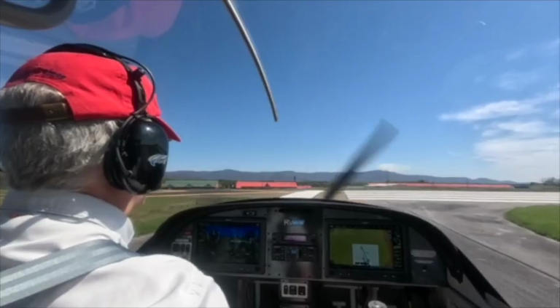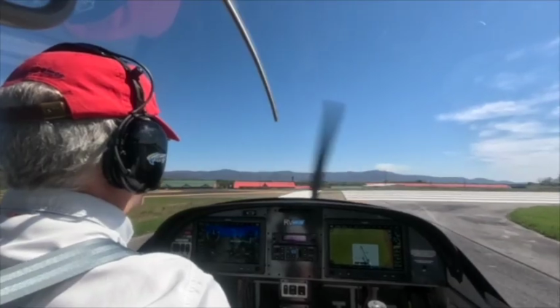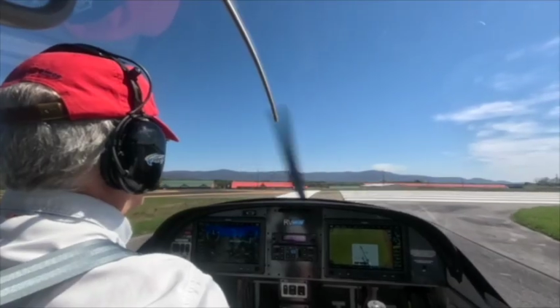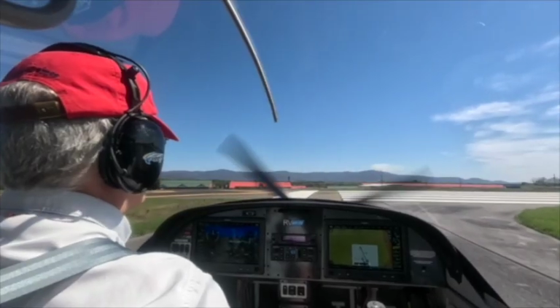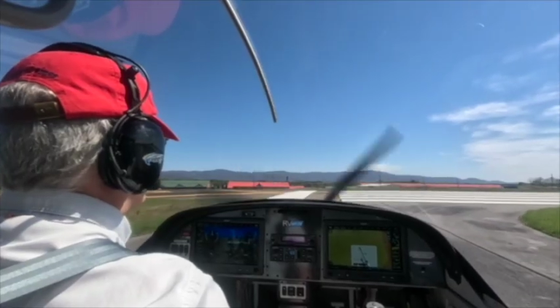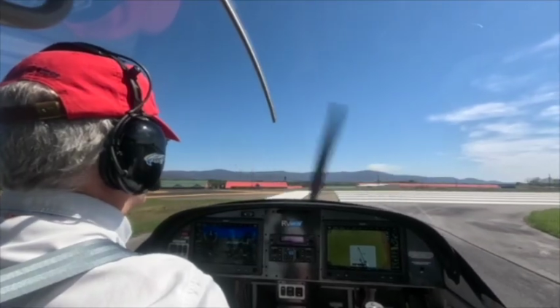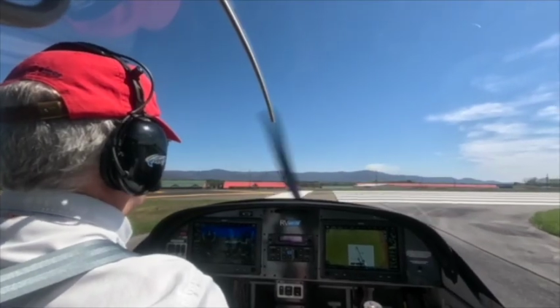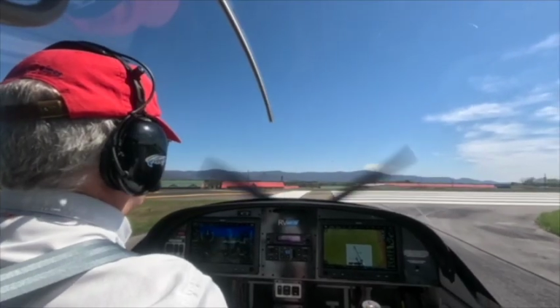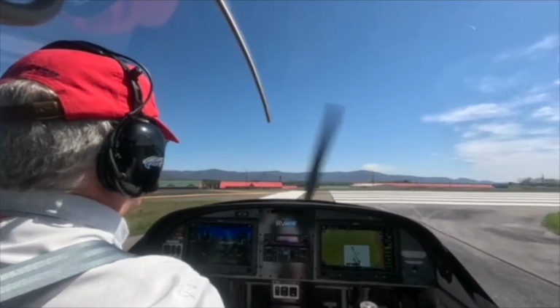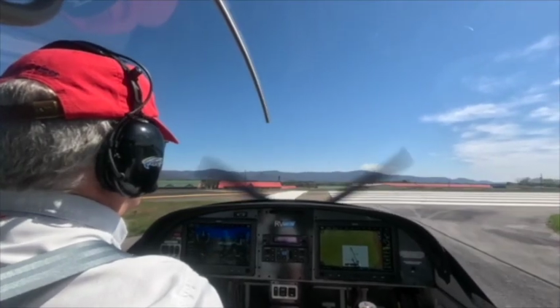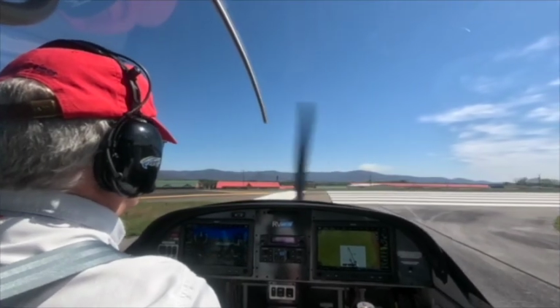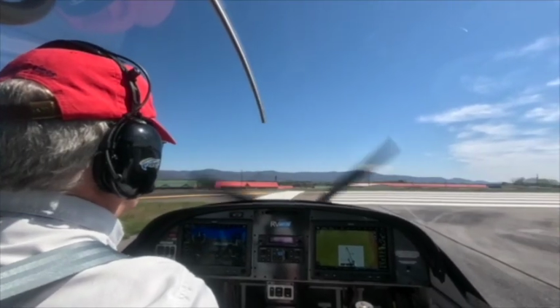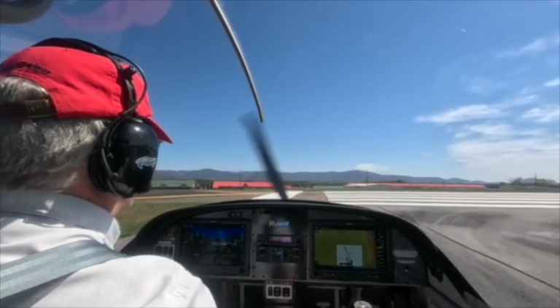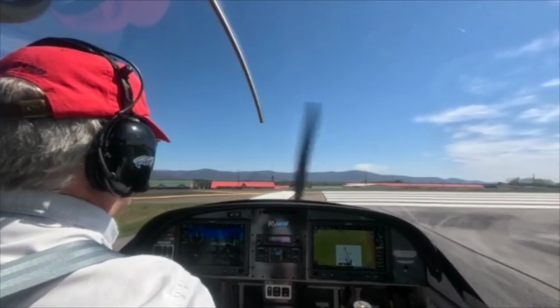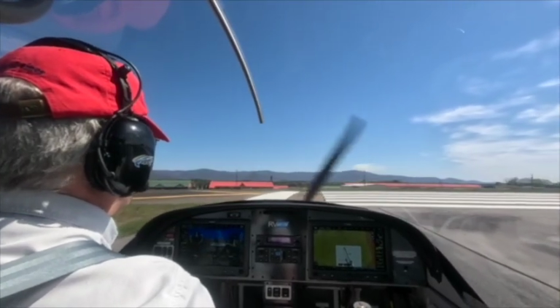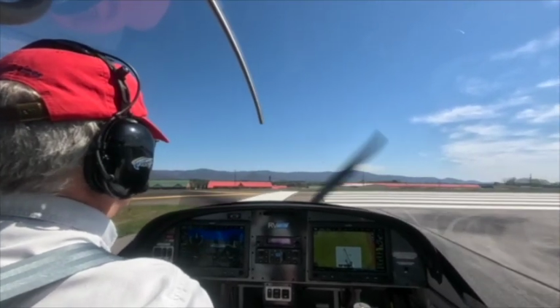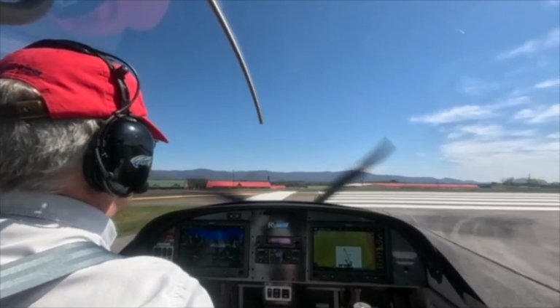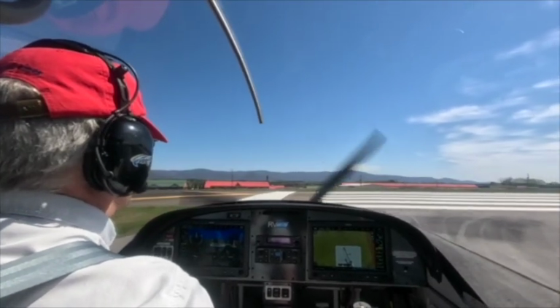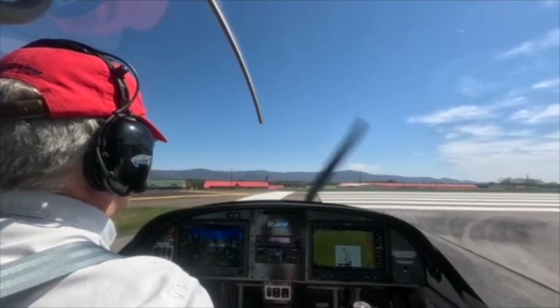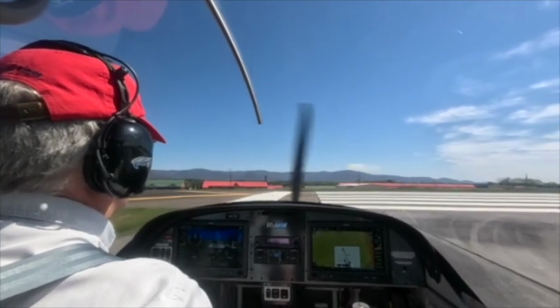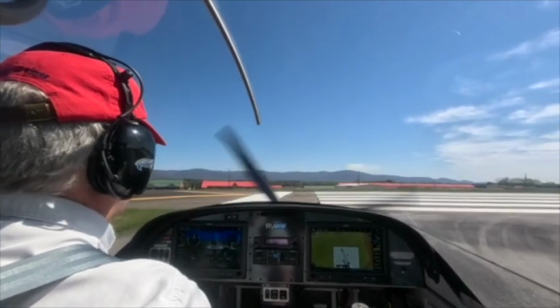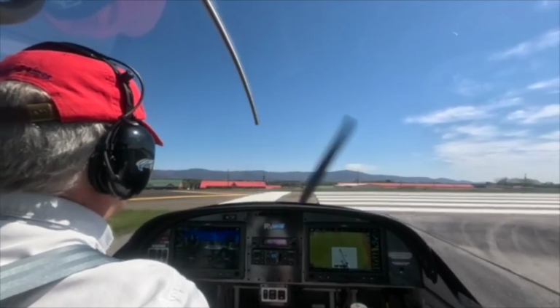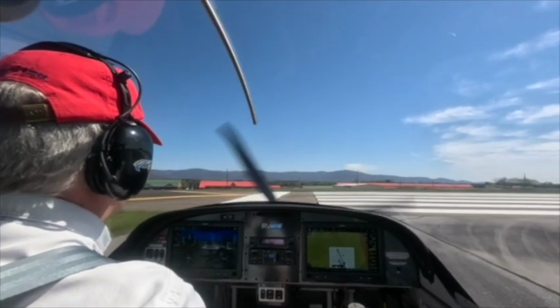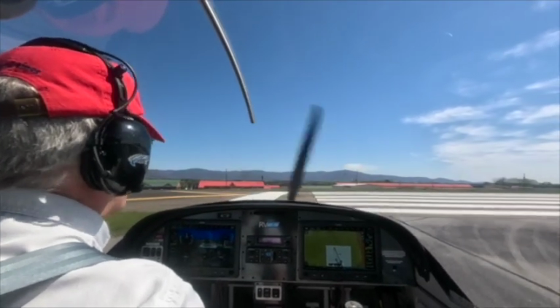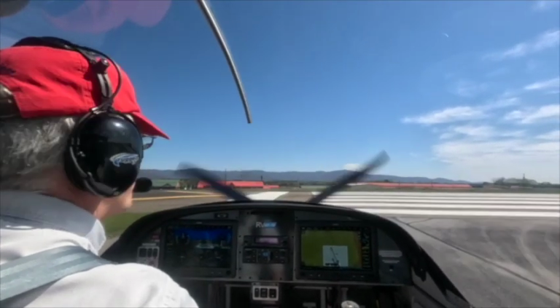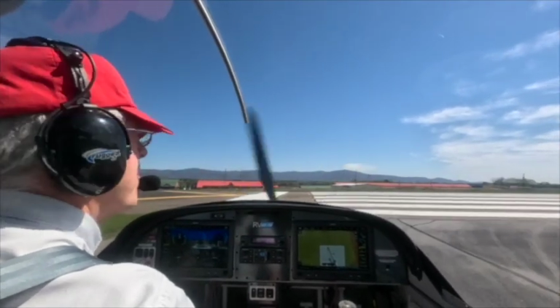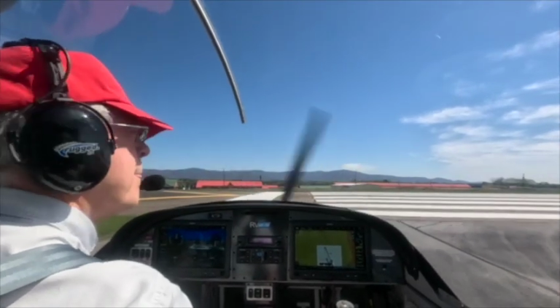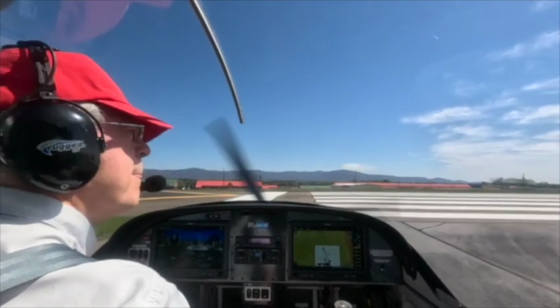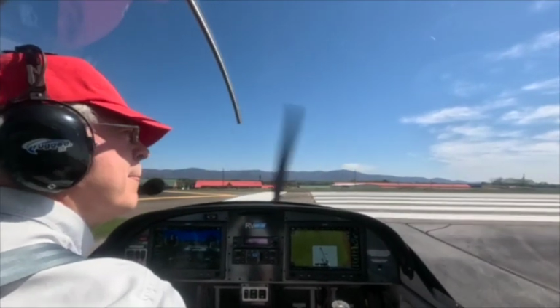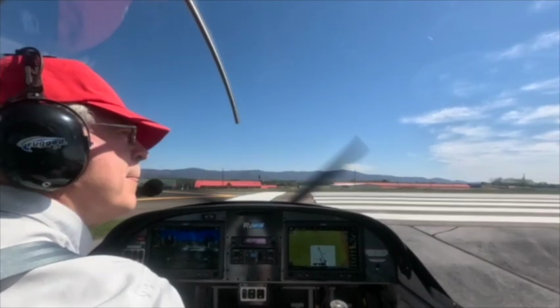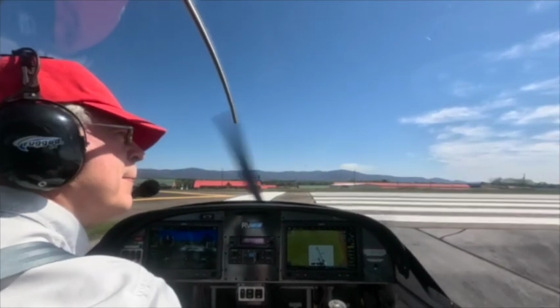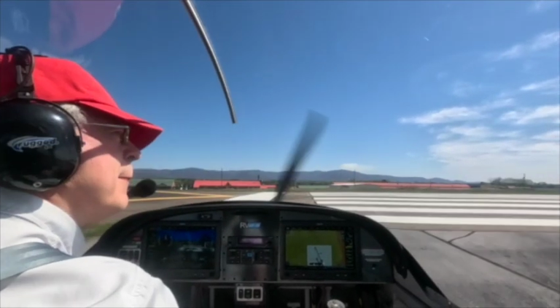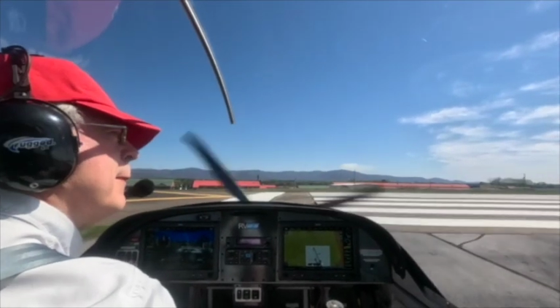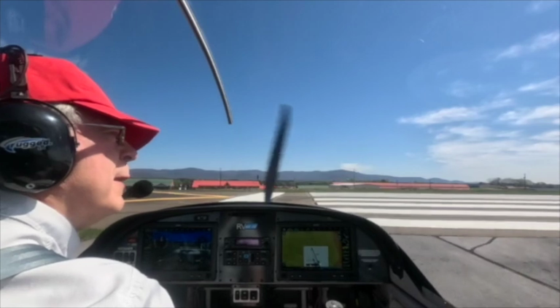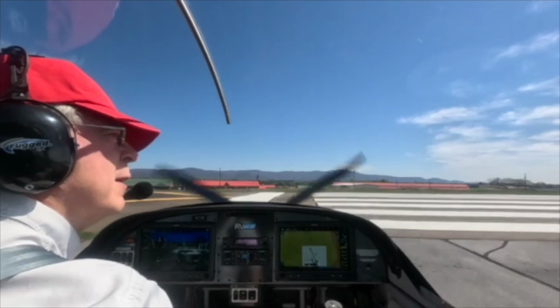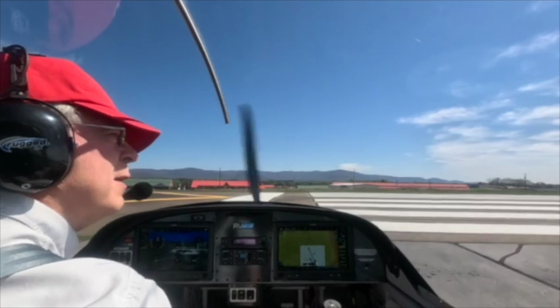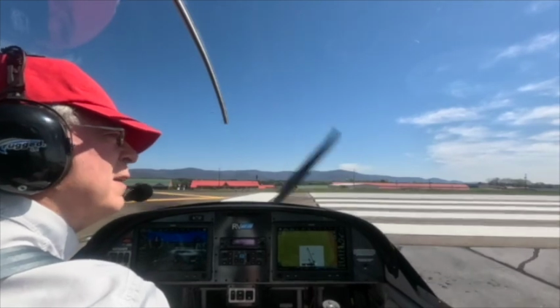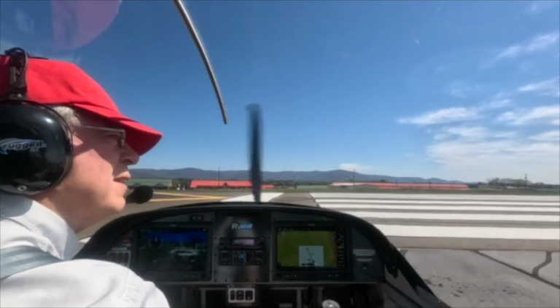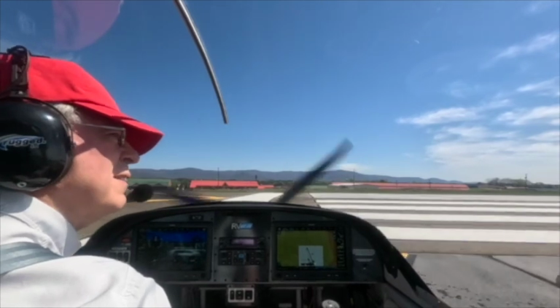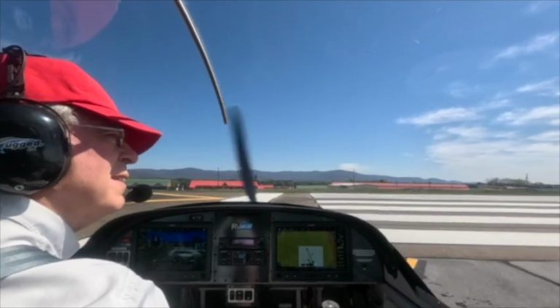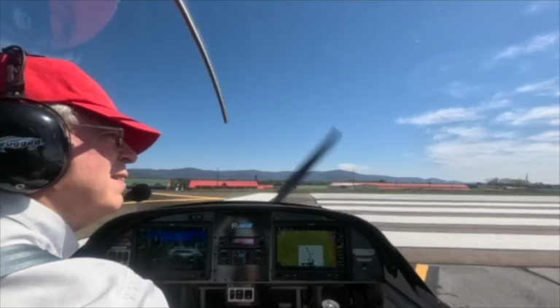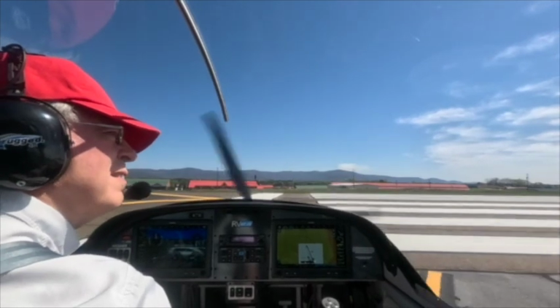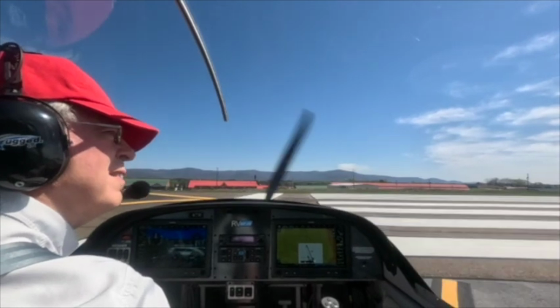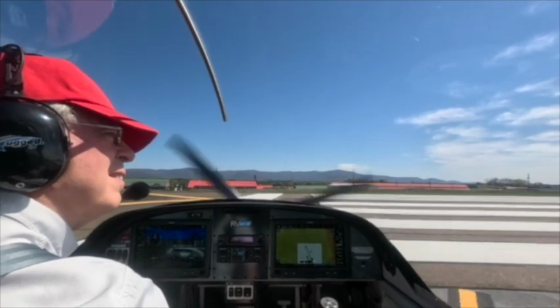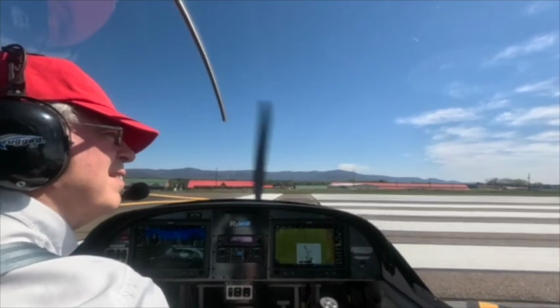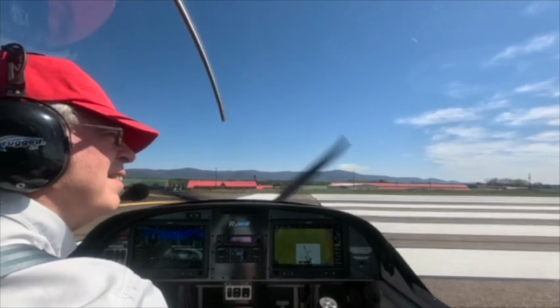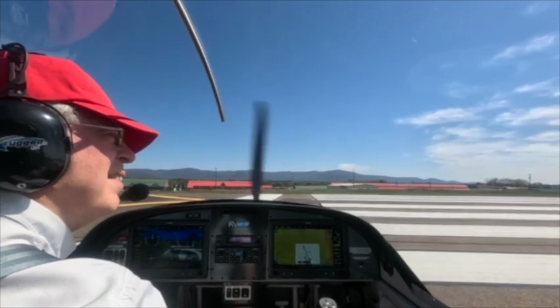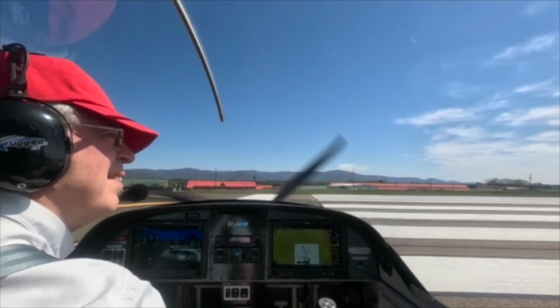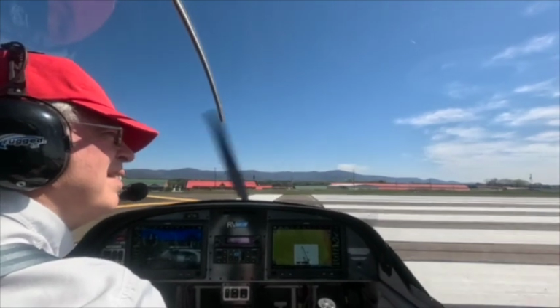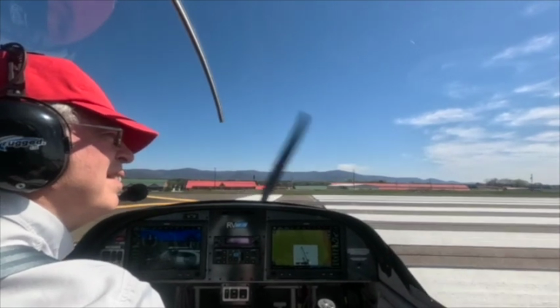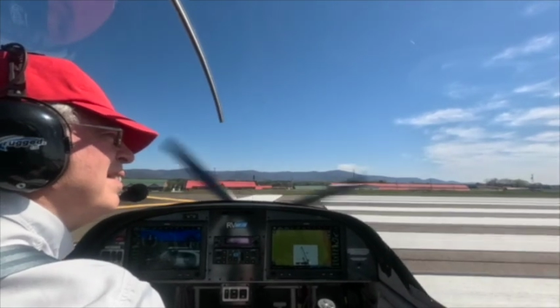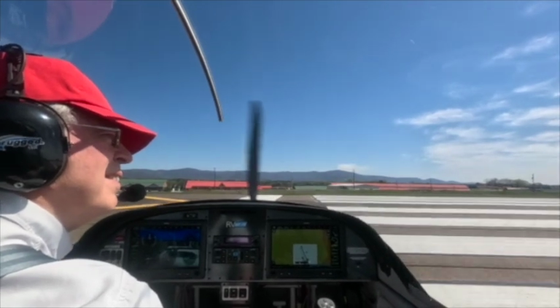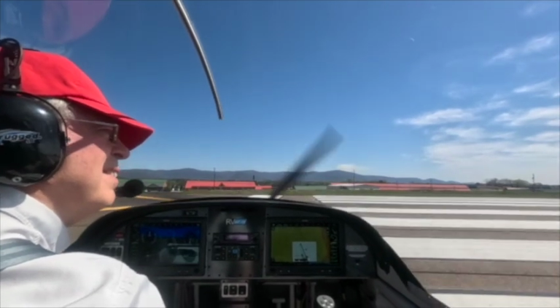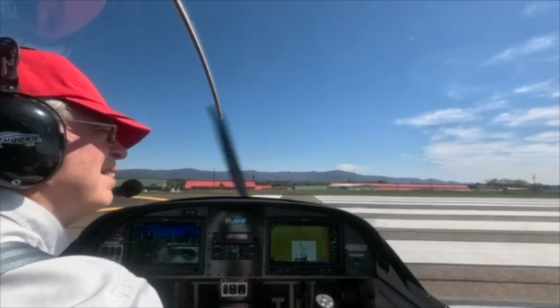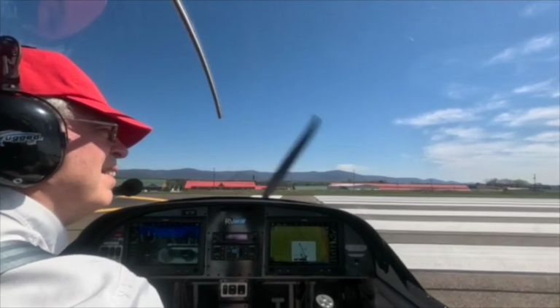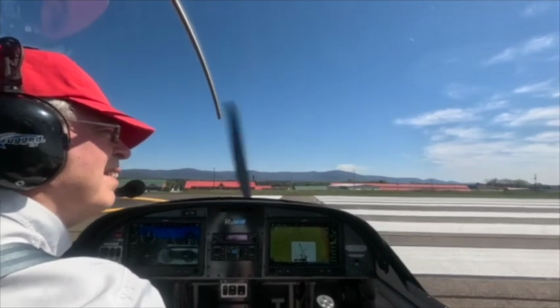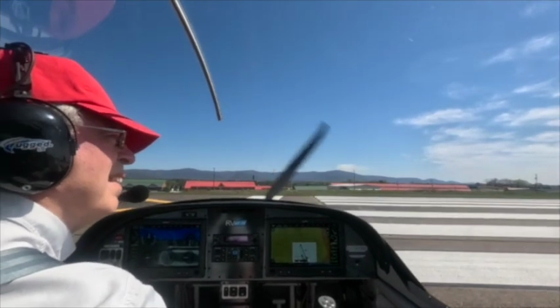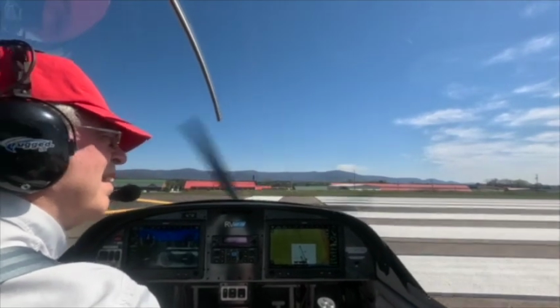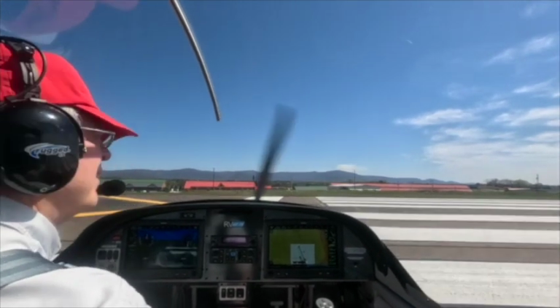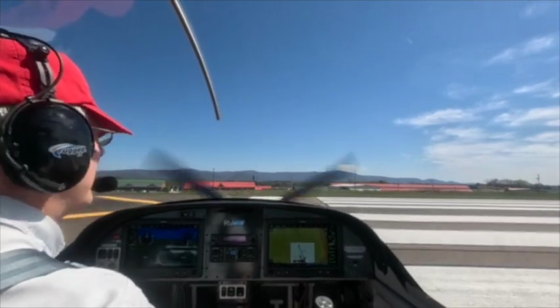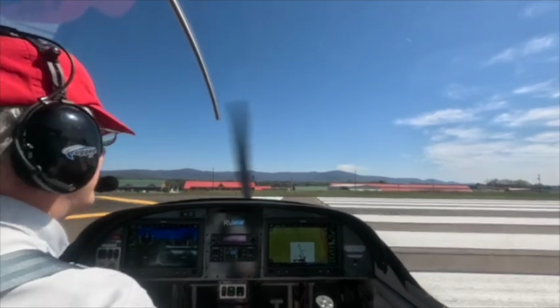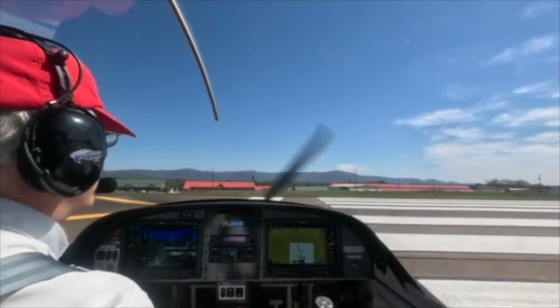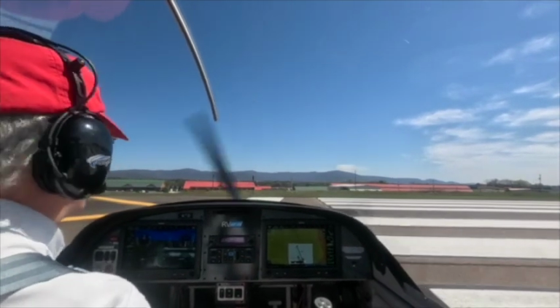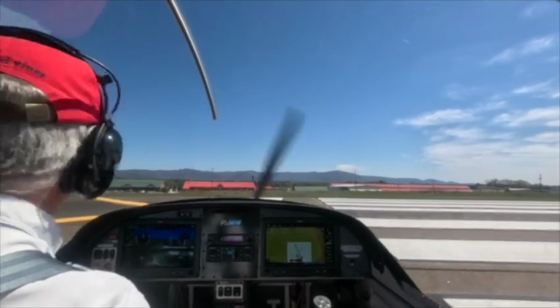So, this is me. This is how I look when I take off. Hopefully, I'm not trailing any smoke.